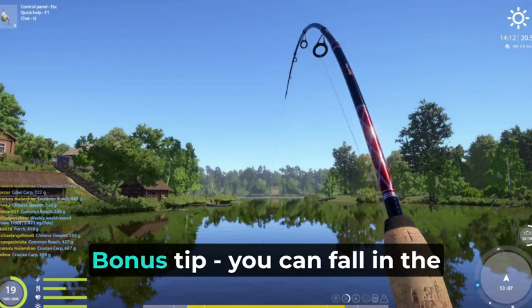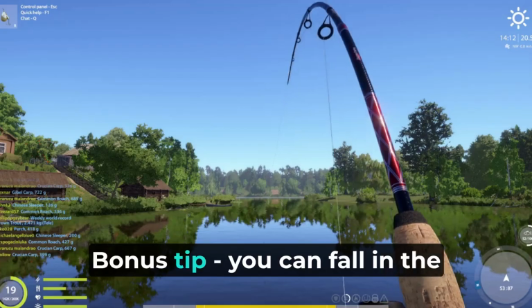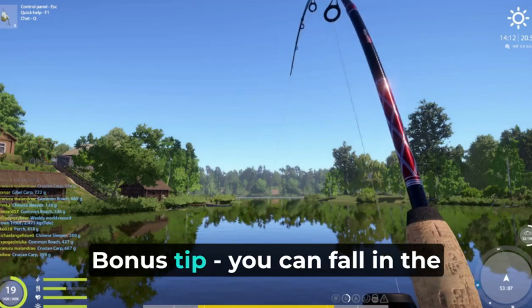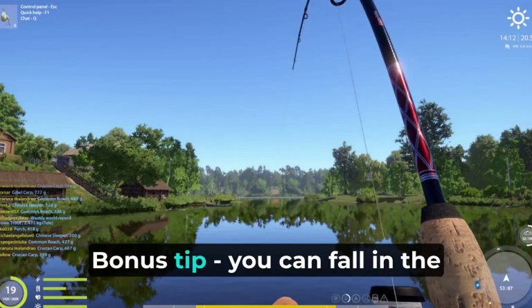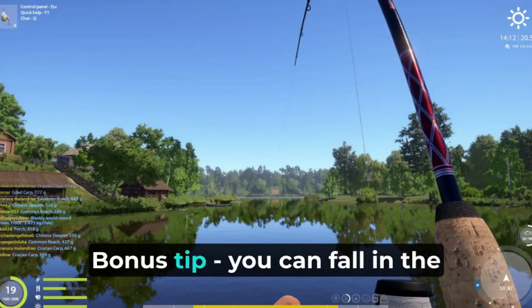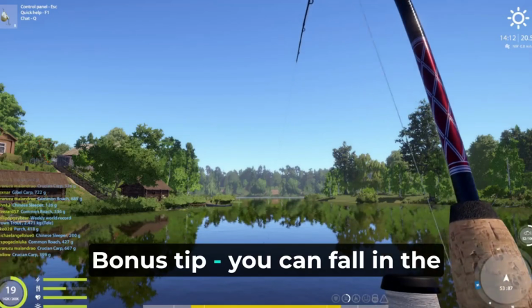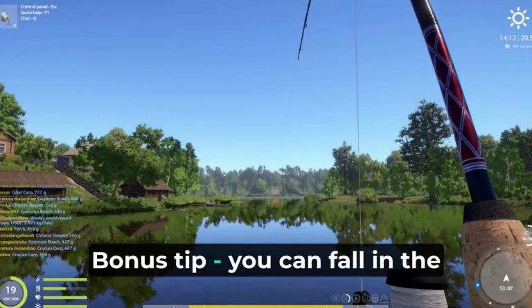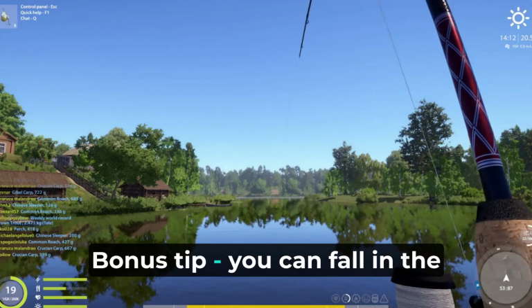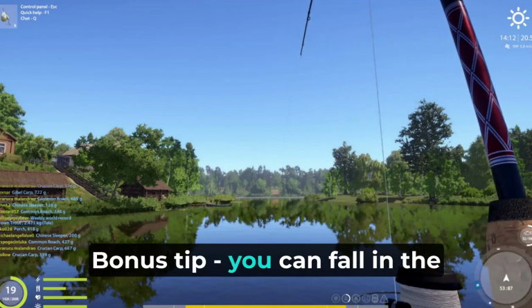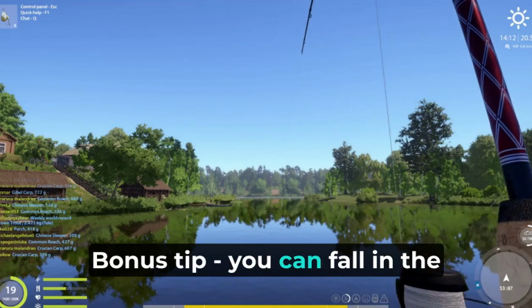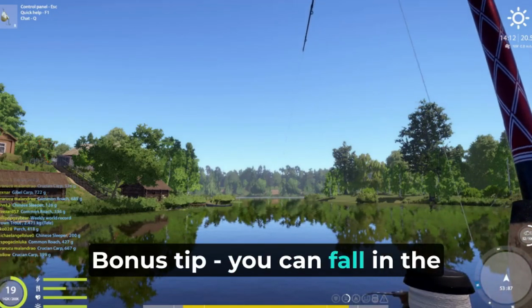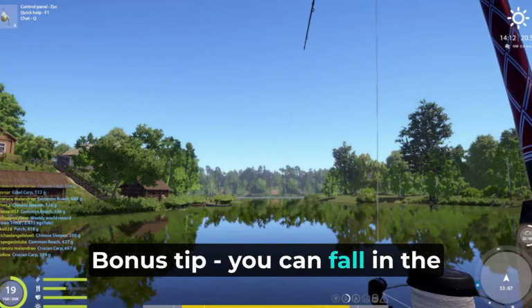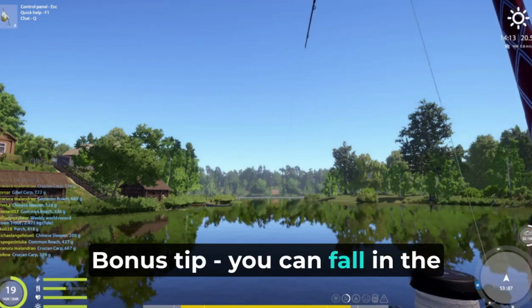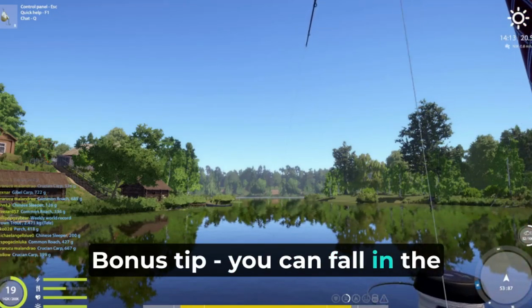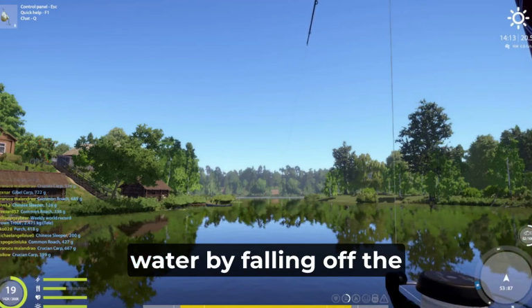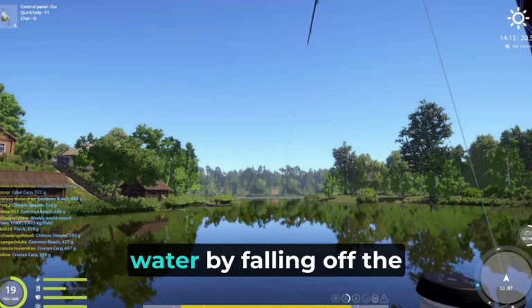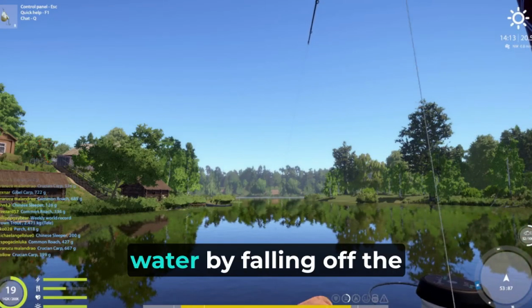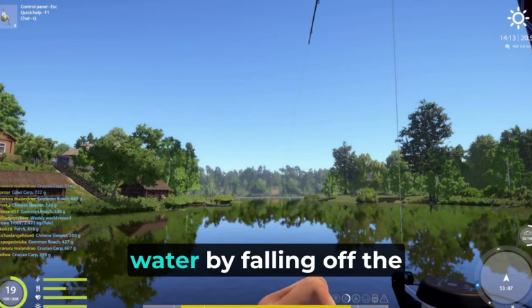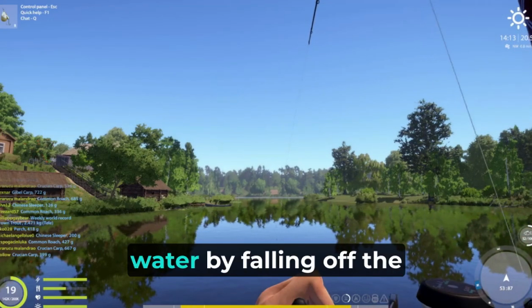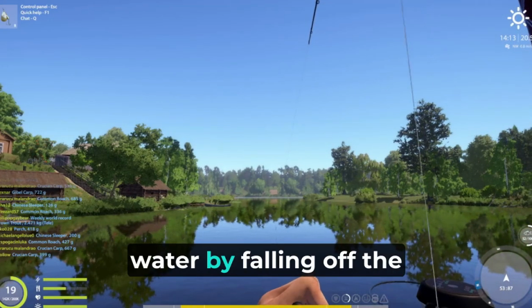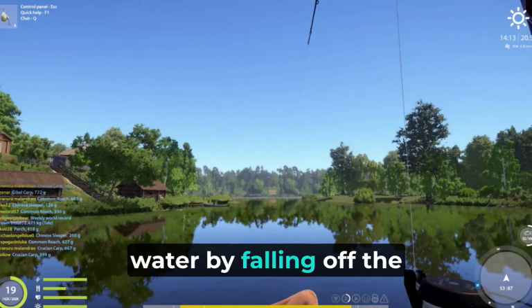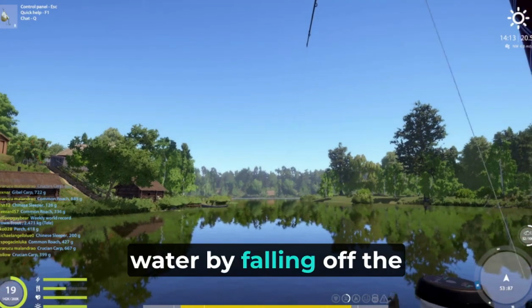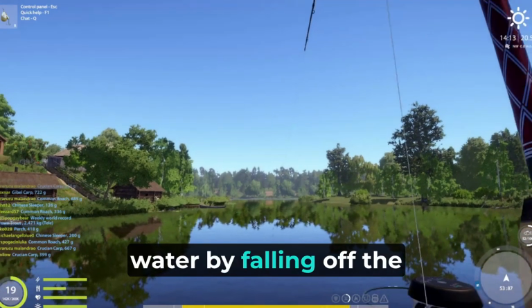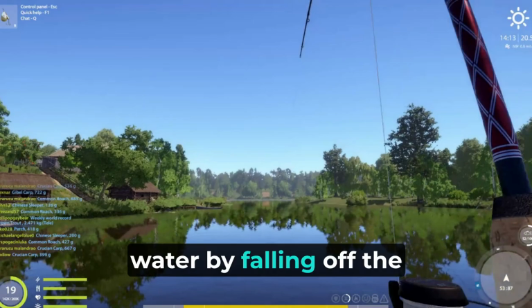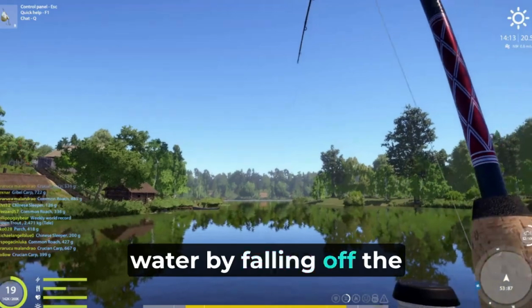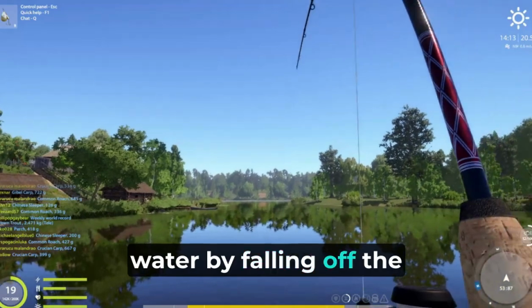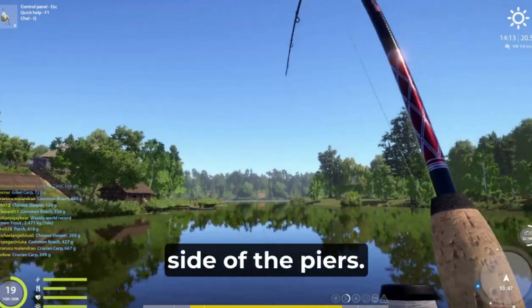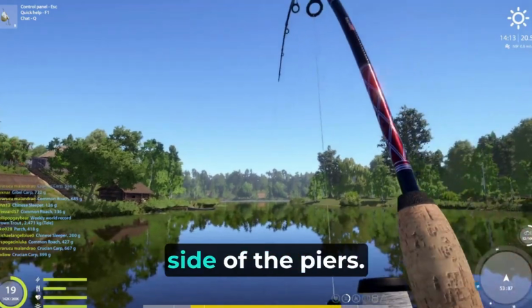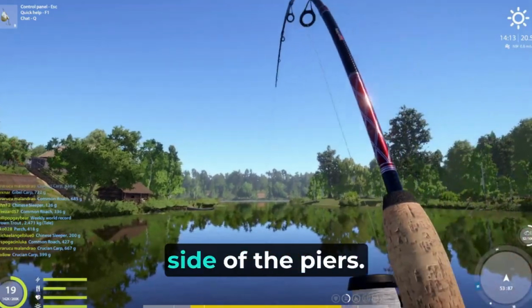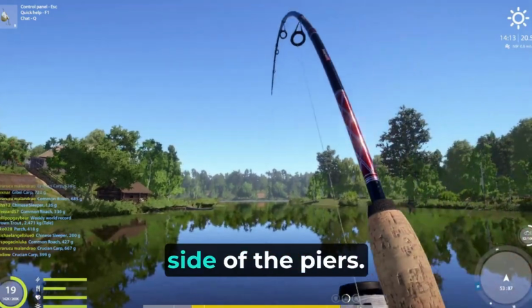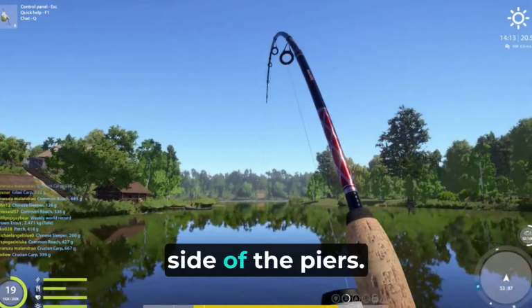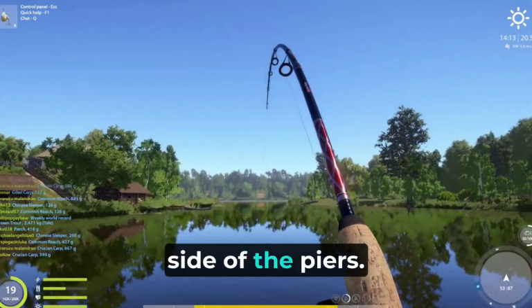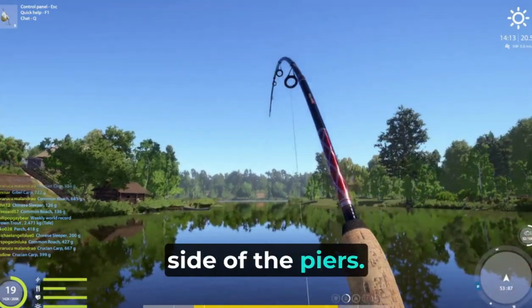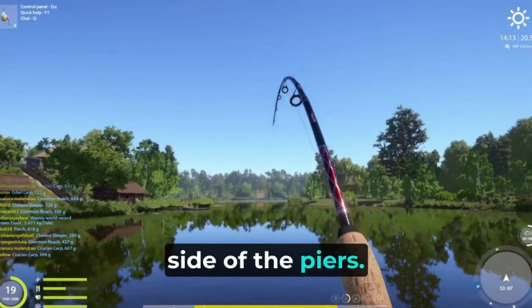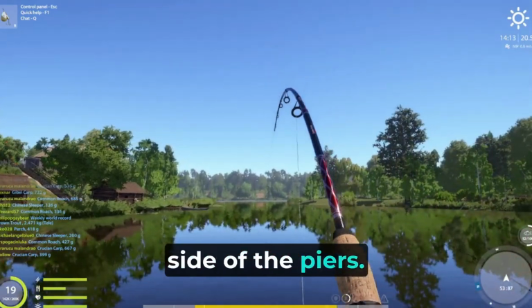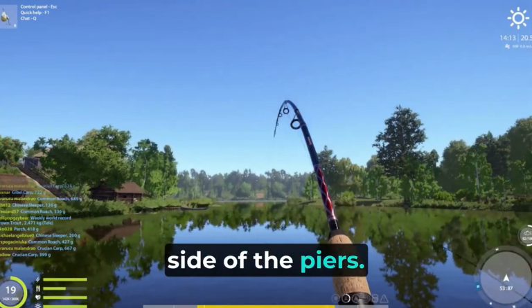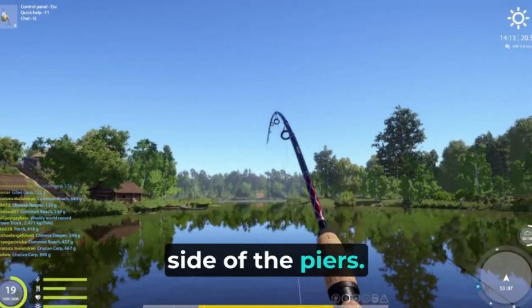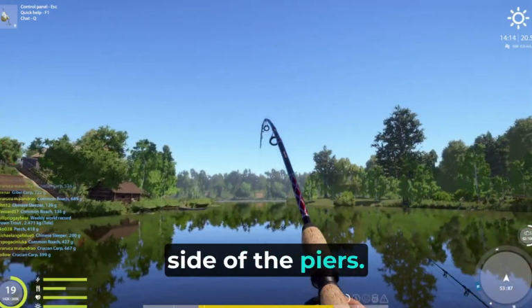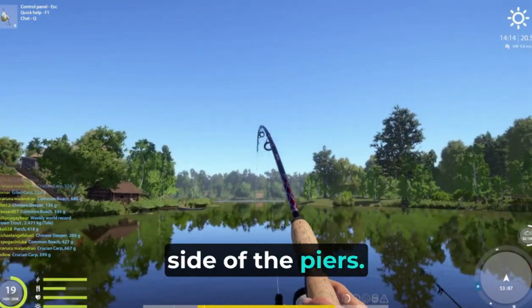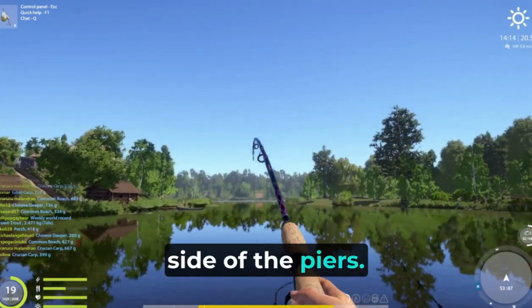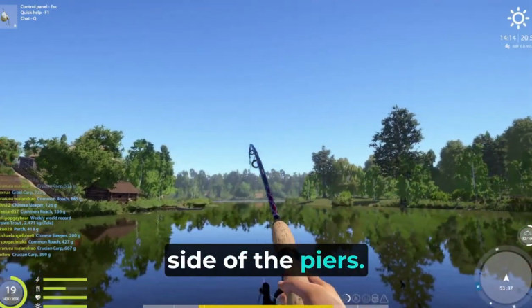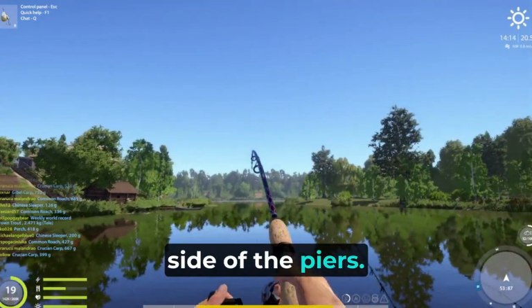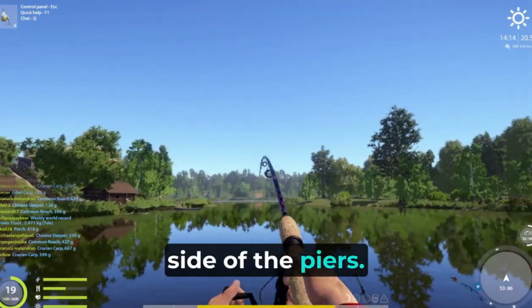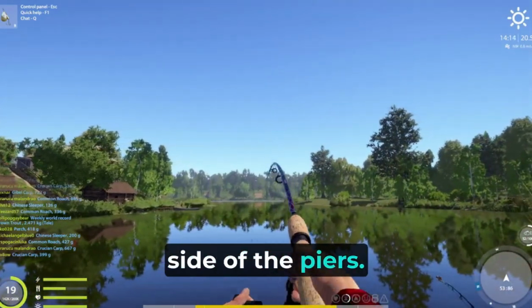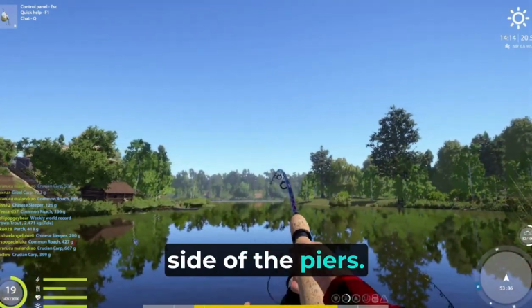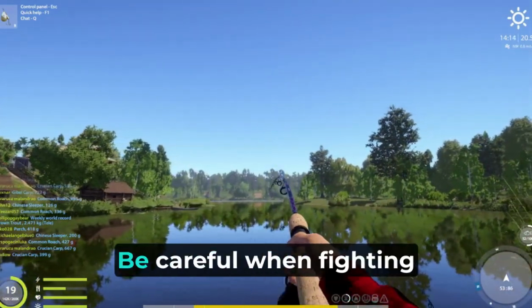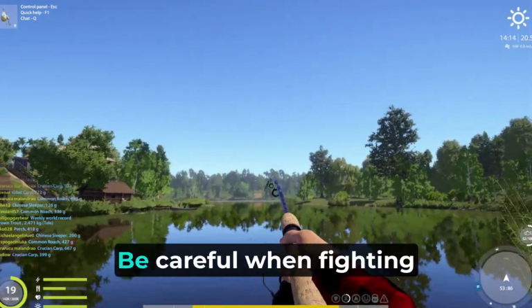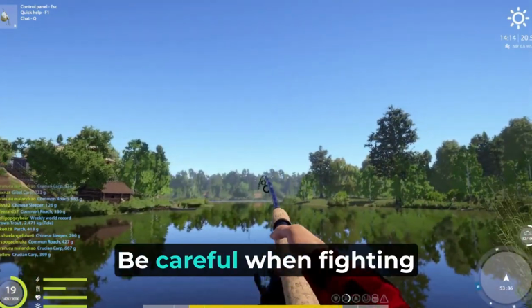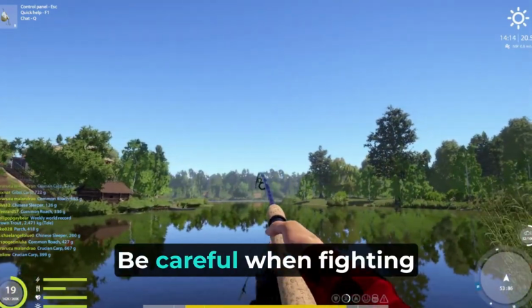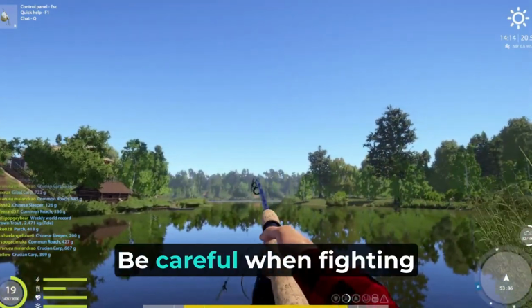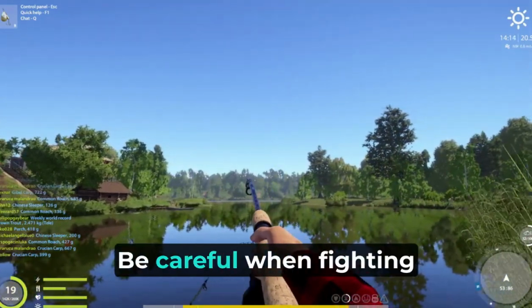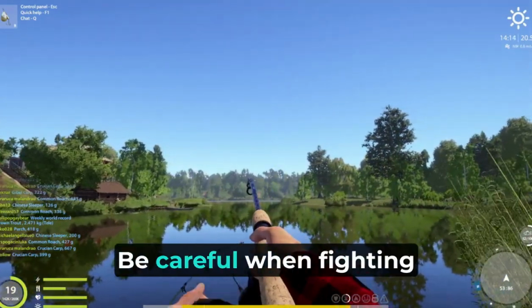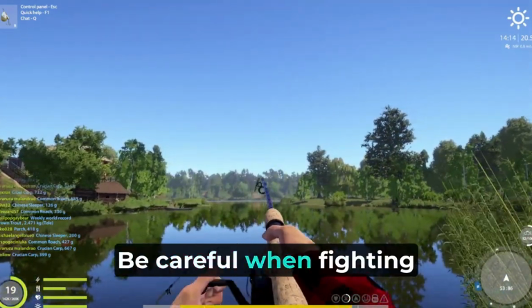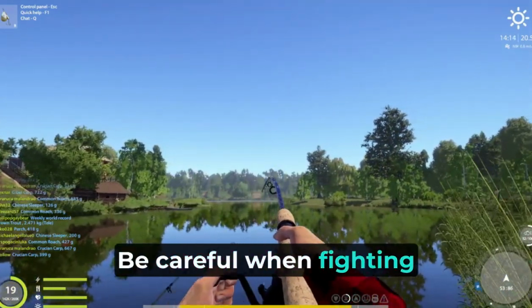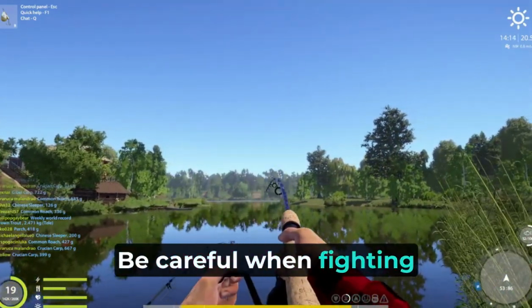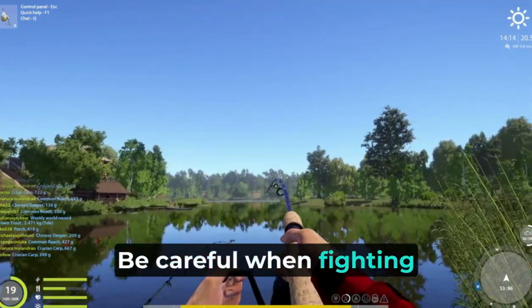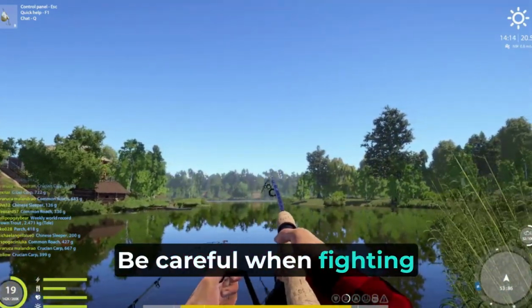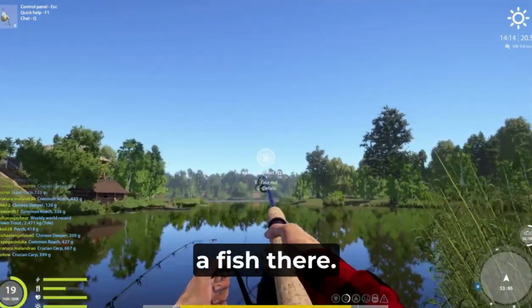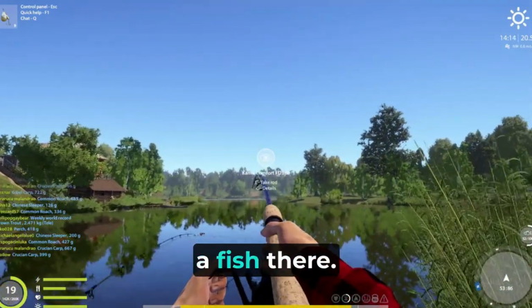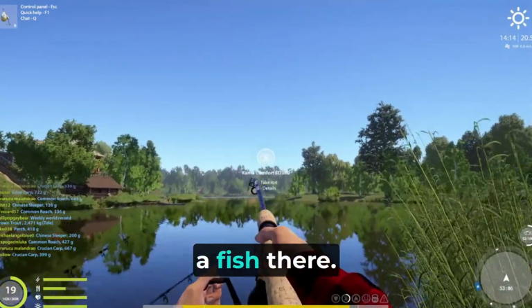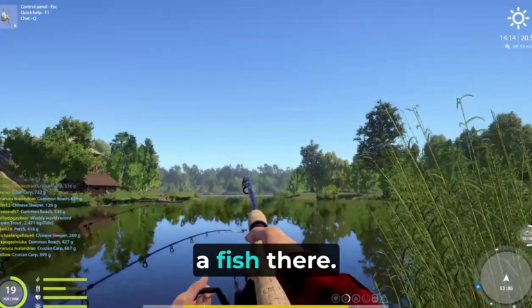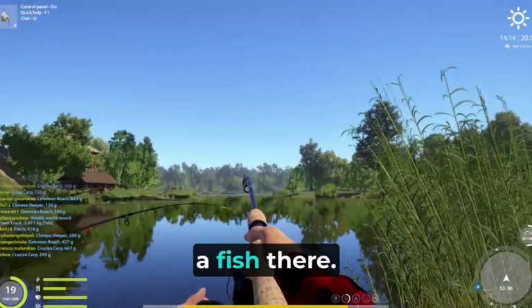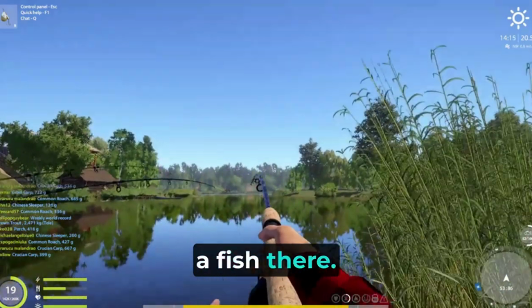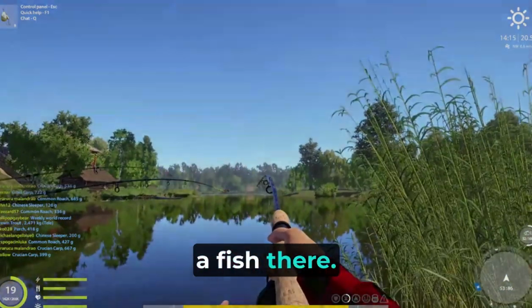Bonus tip: you can fall in the water by falling off the side of the piers. Be careful when fighting a fish there.